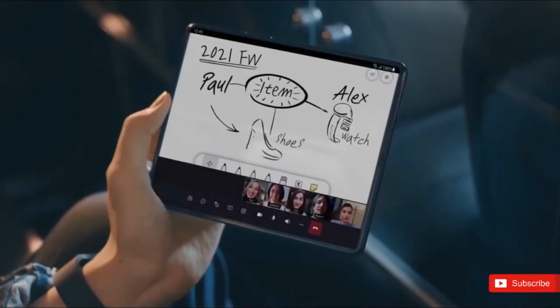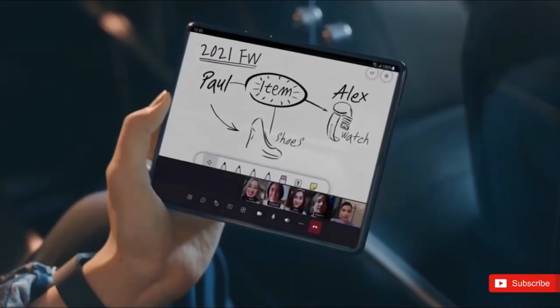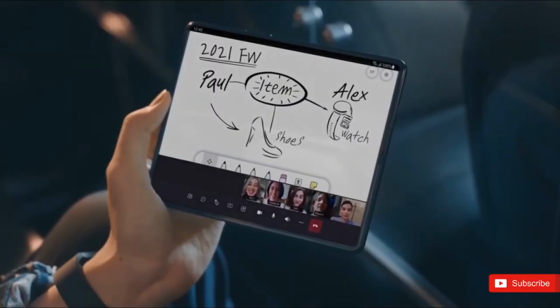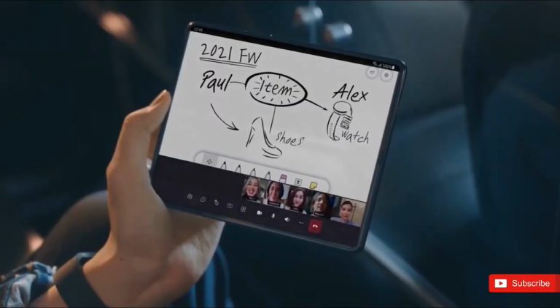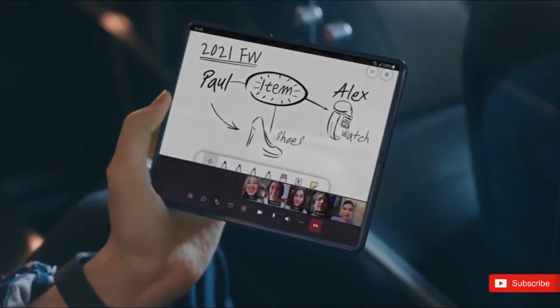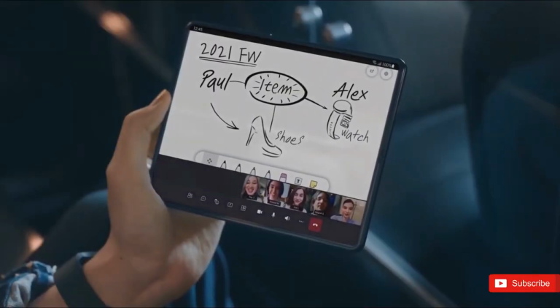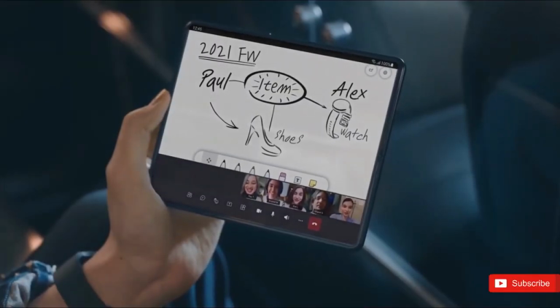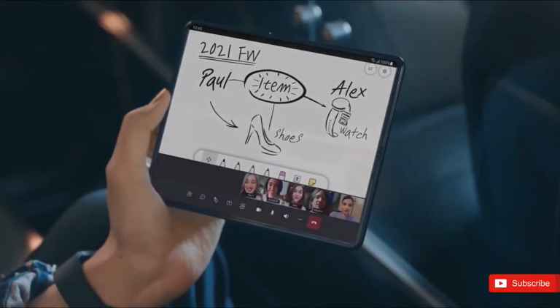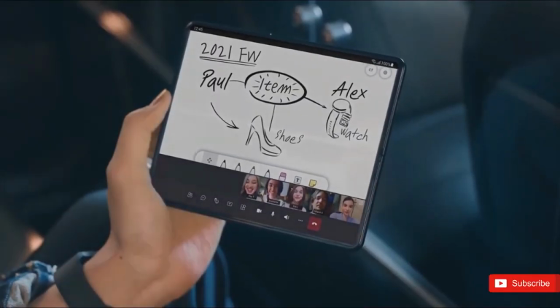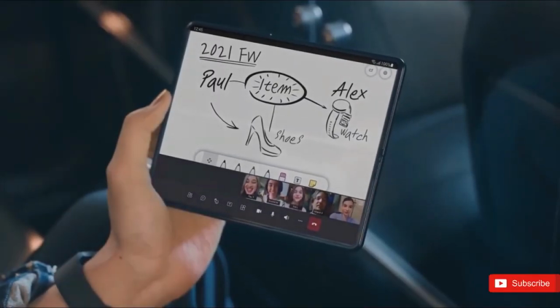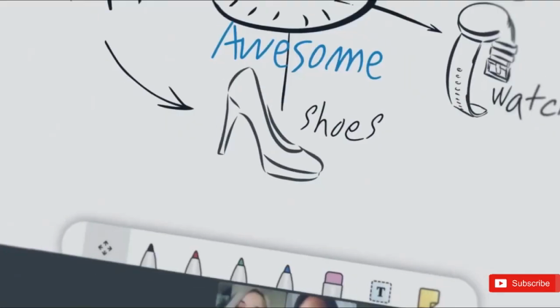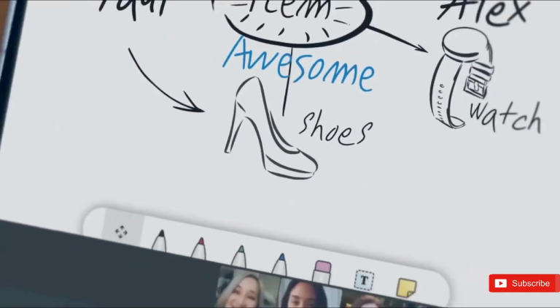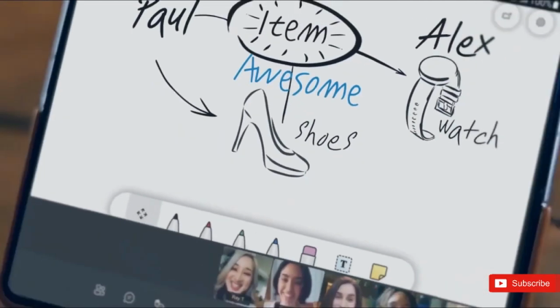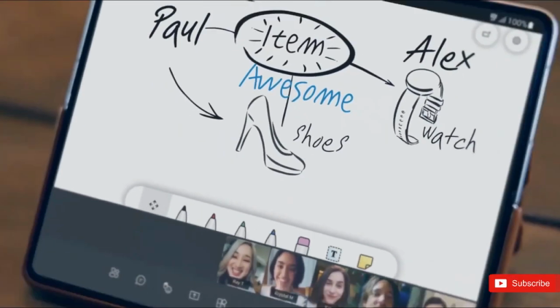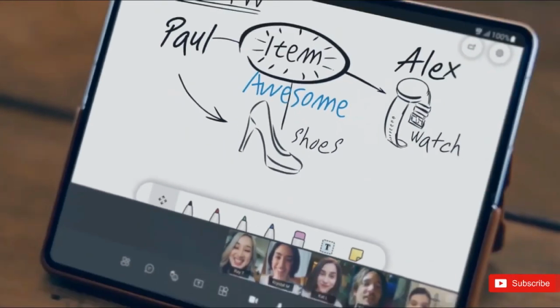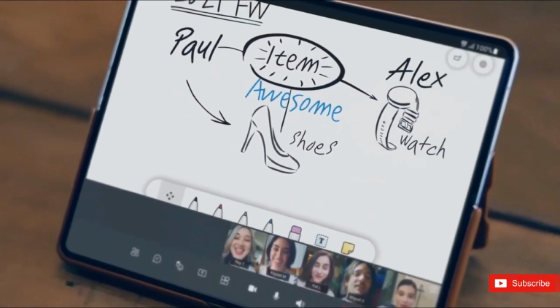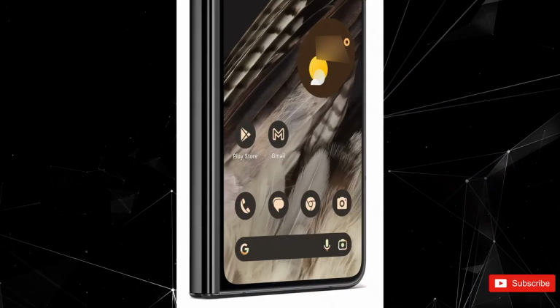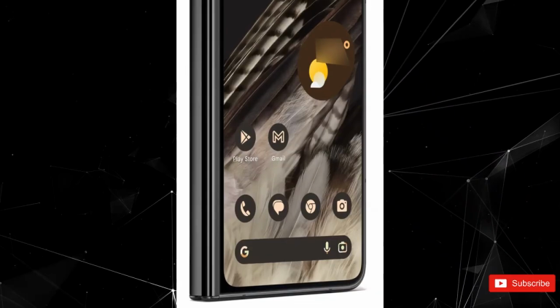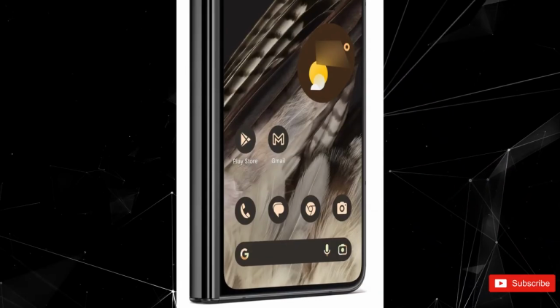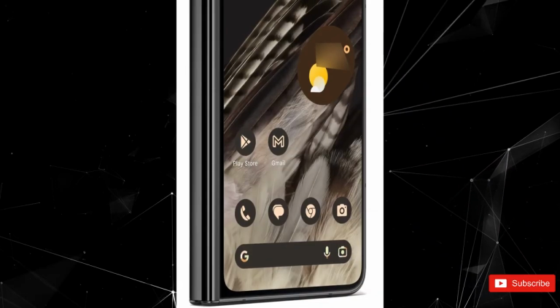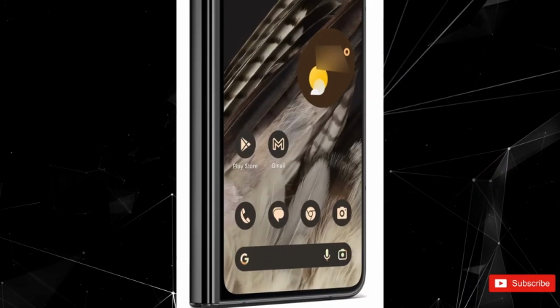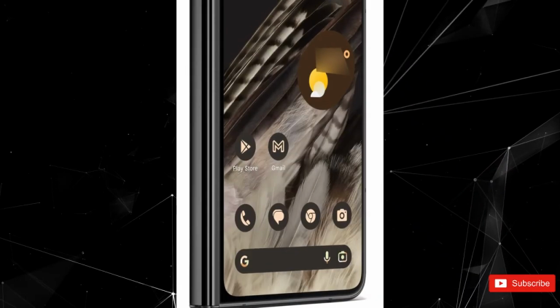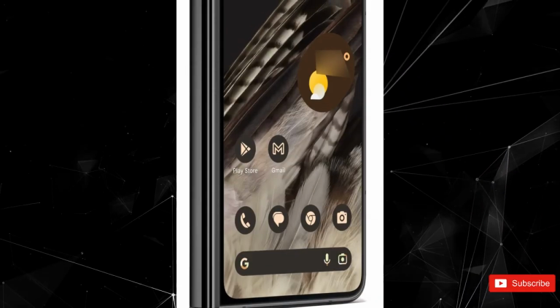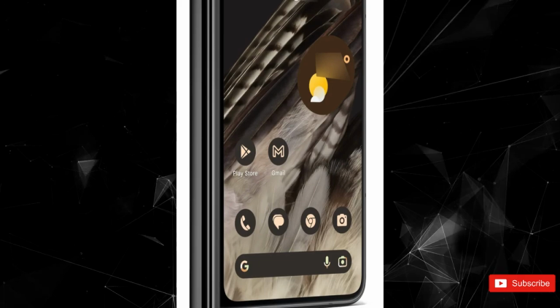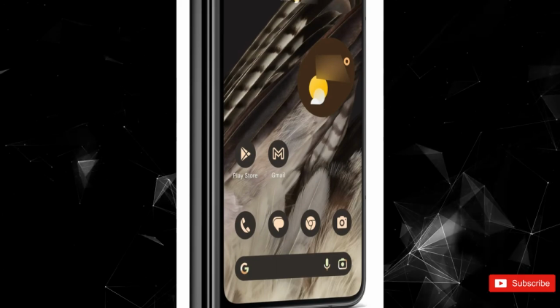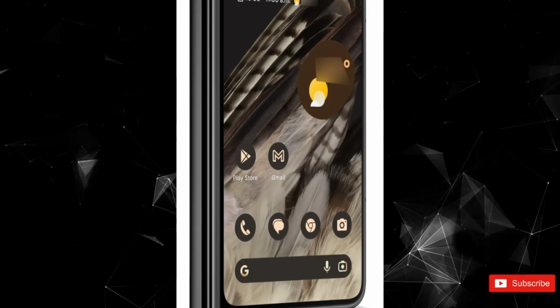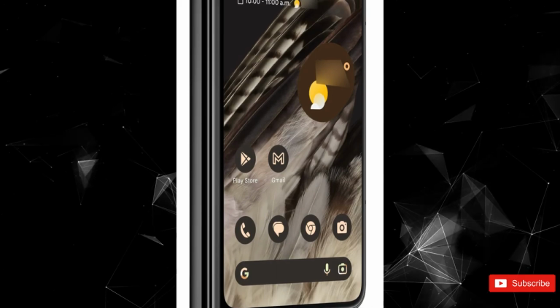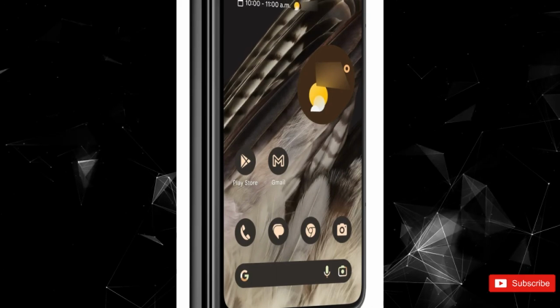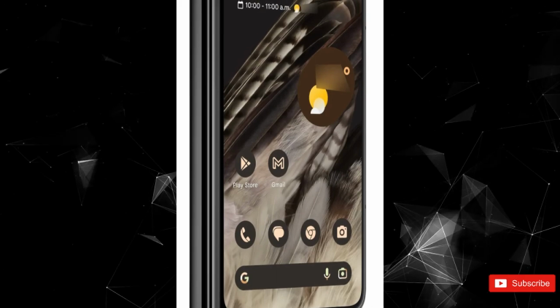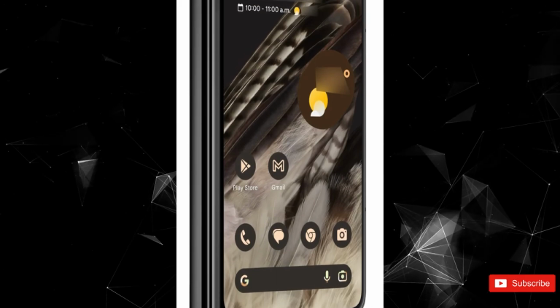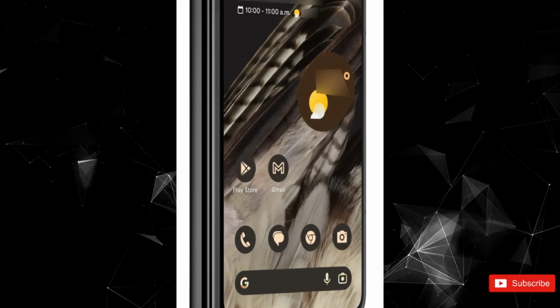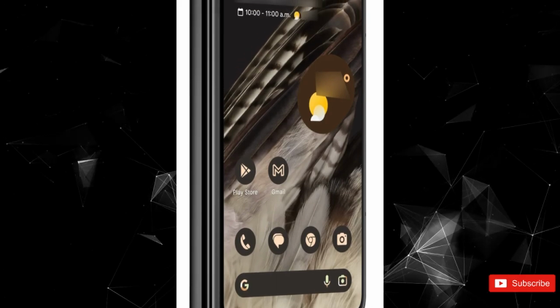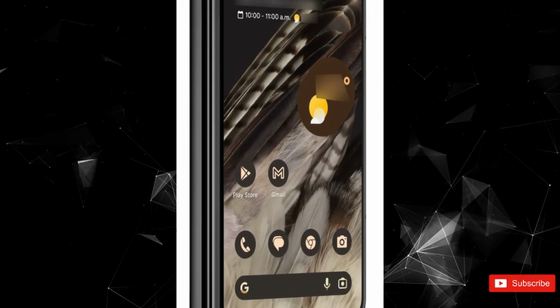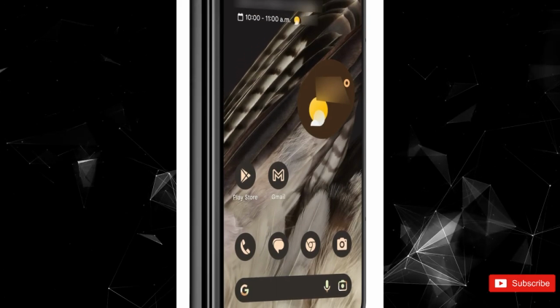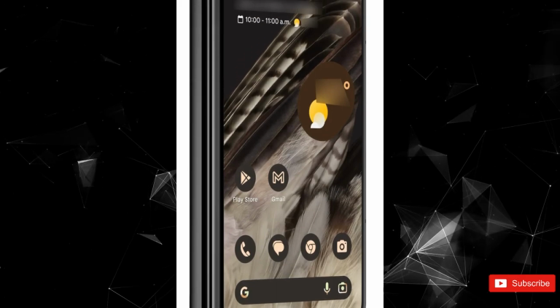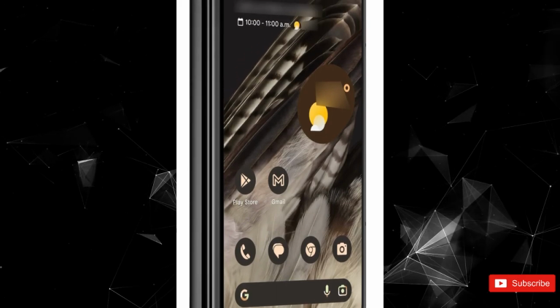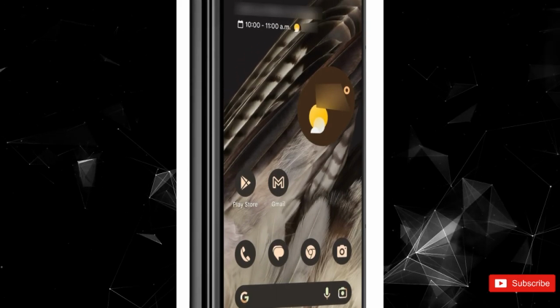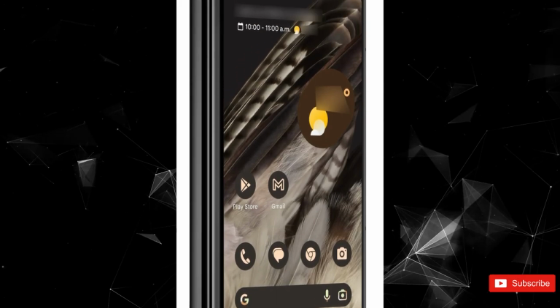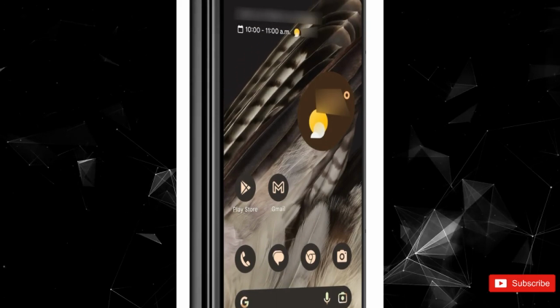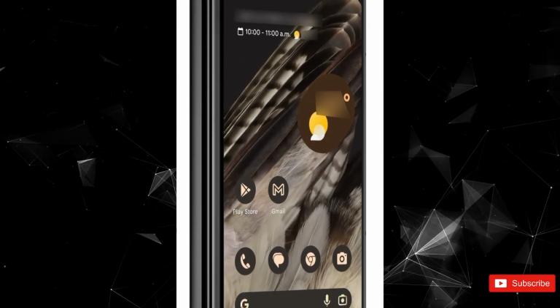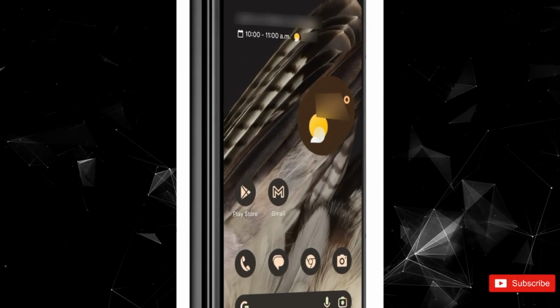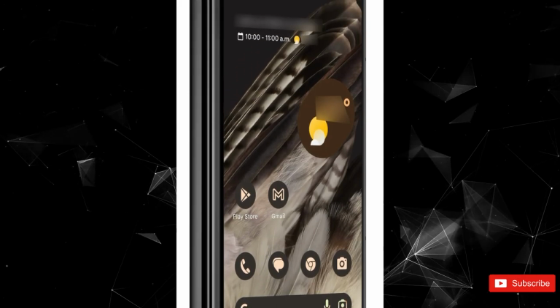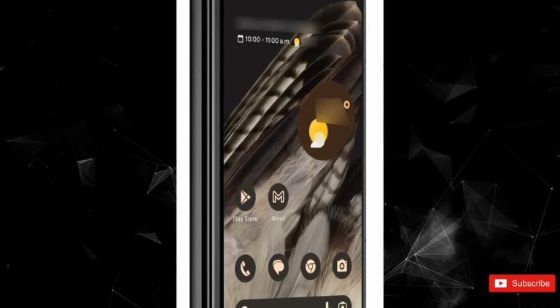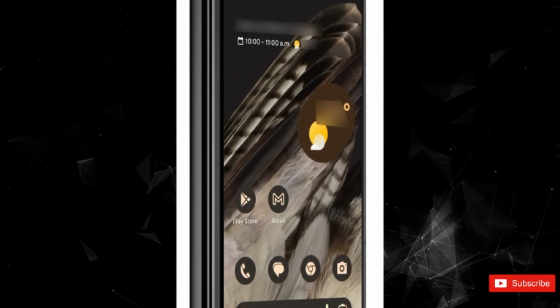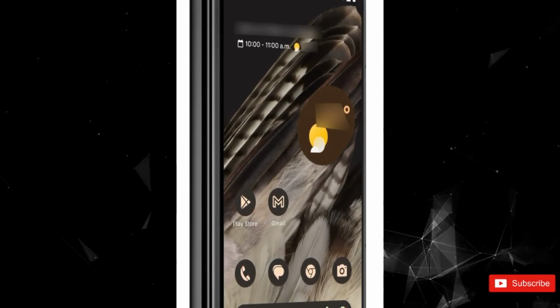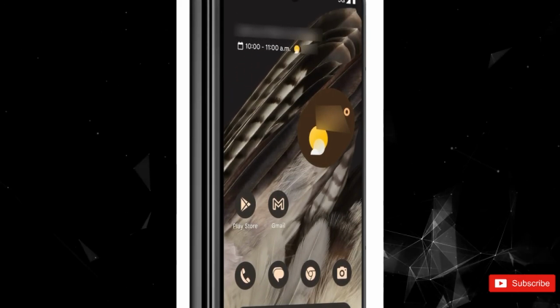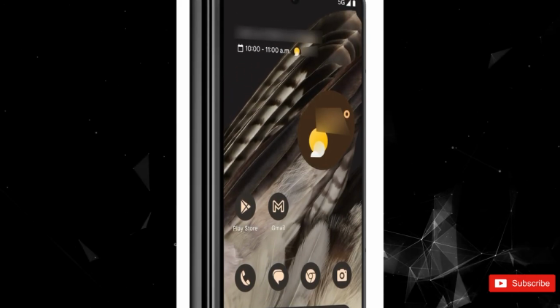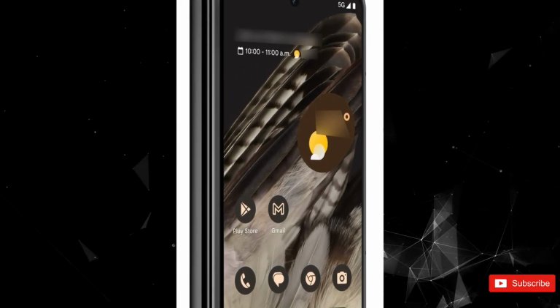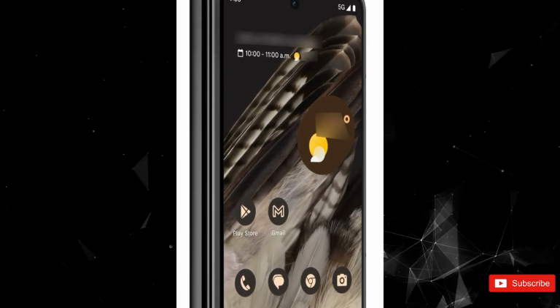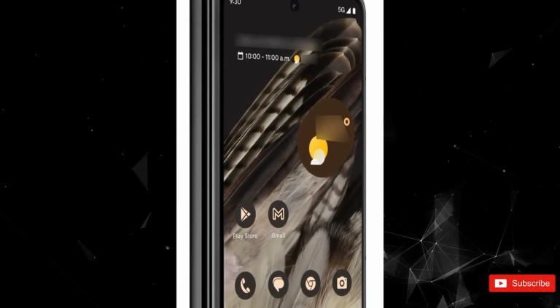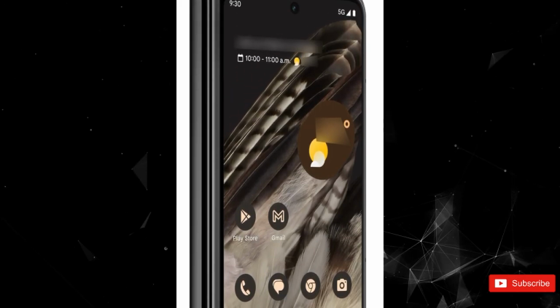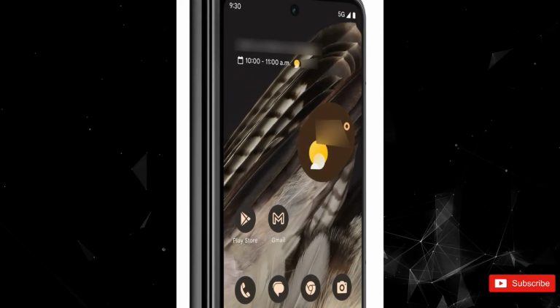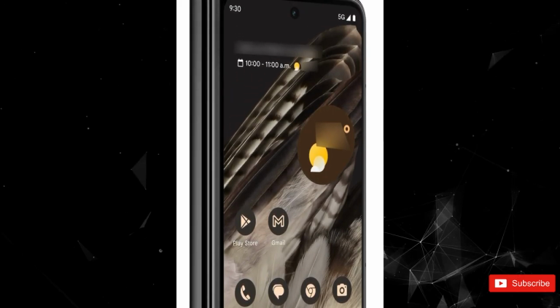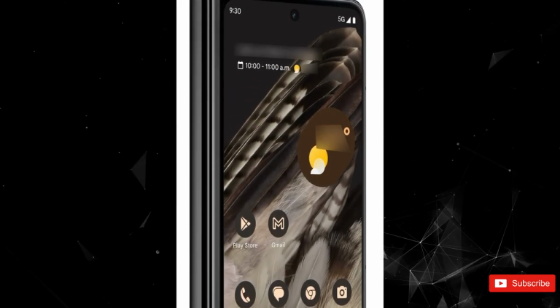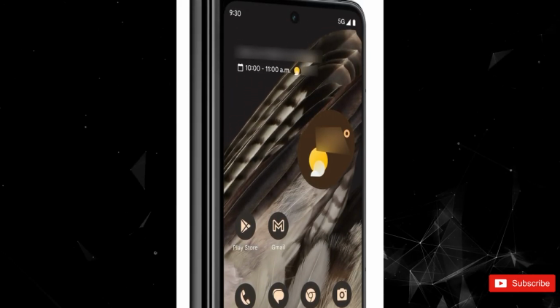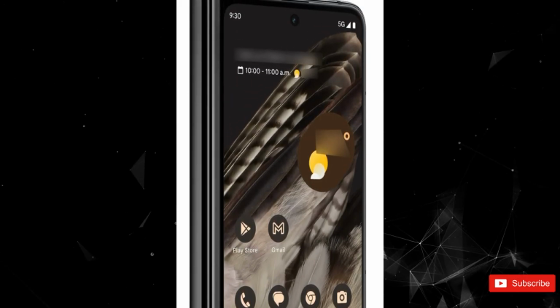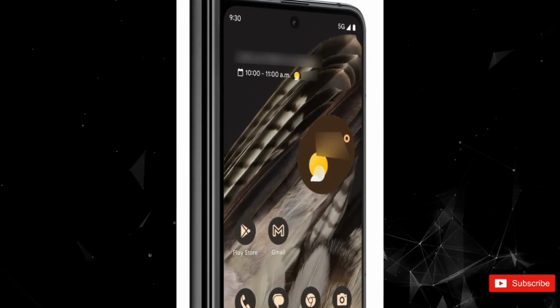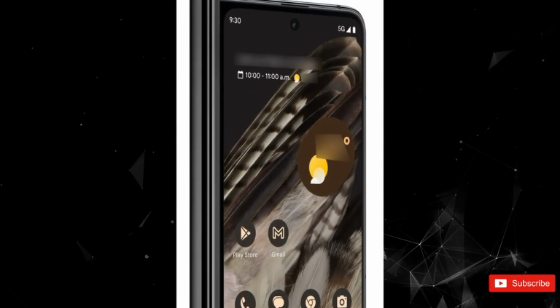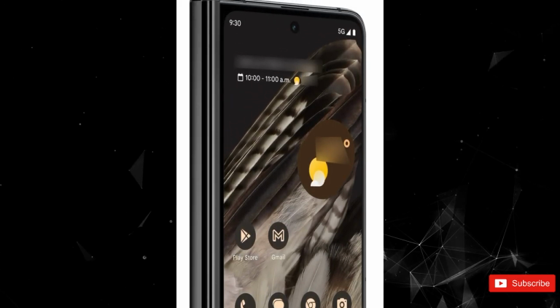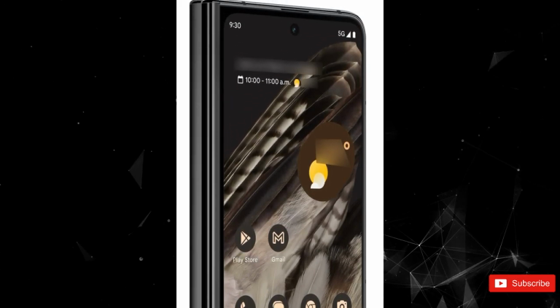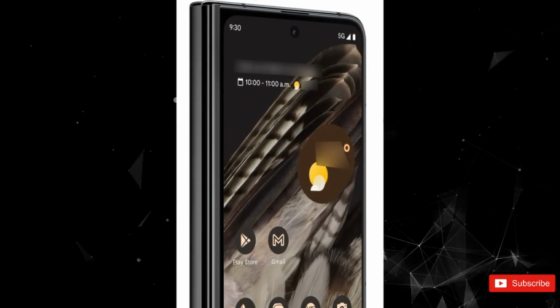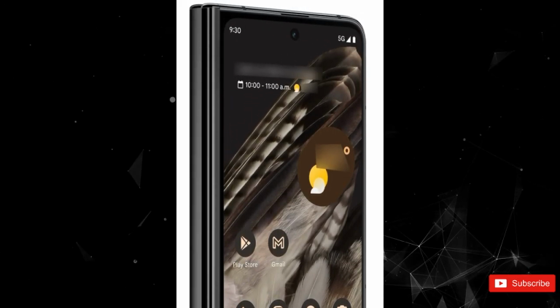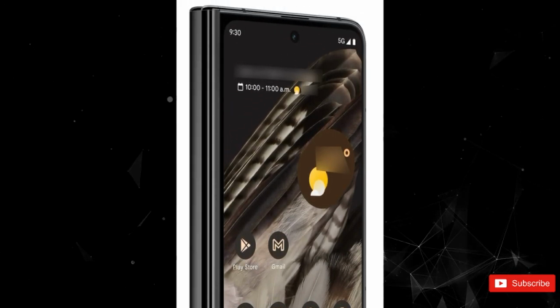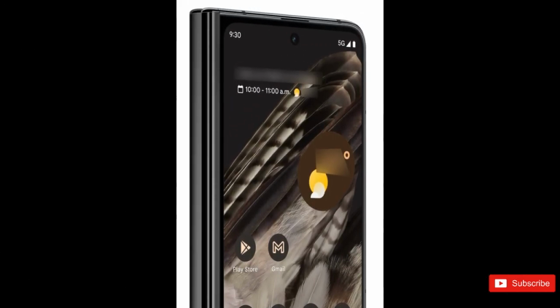What might catch your attention is the thick bezels around the display, which can be a bit jarring. The subtle gold color is pretty attractive, though.